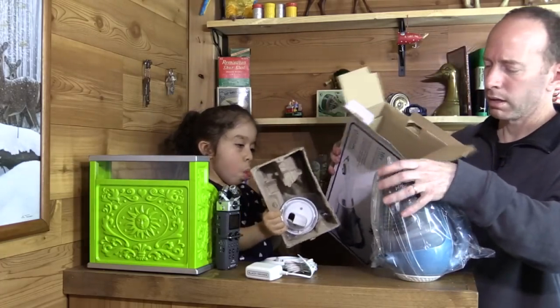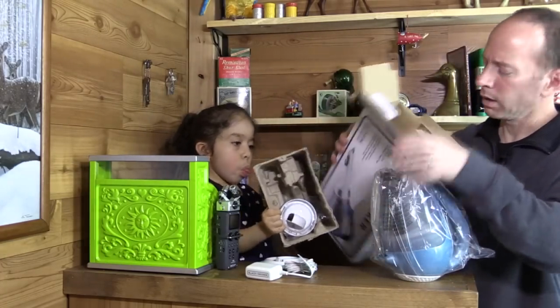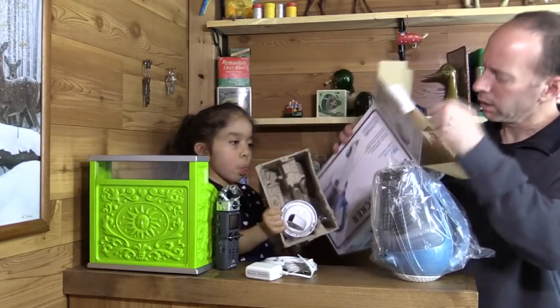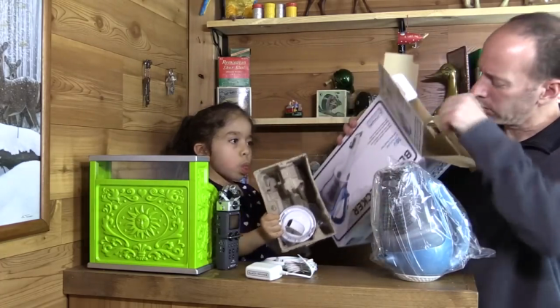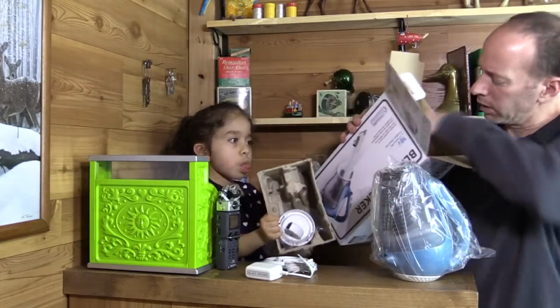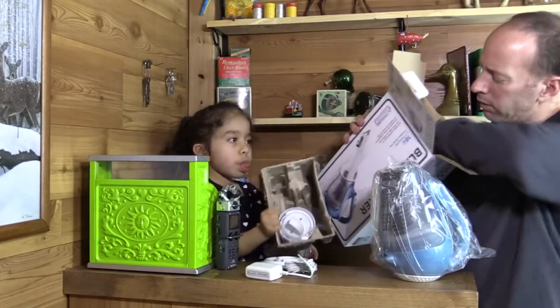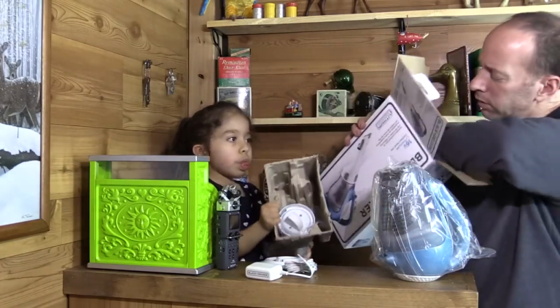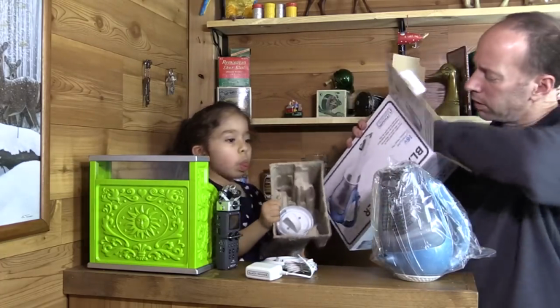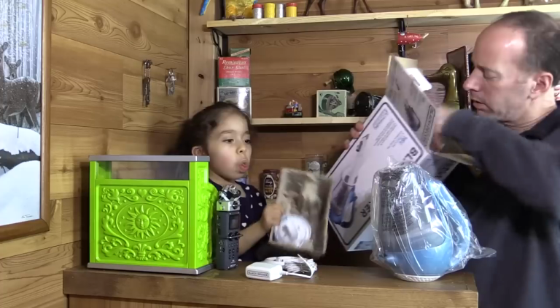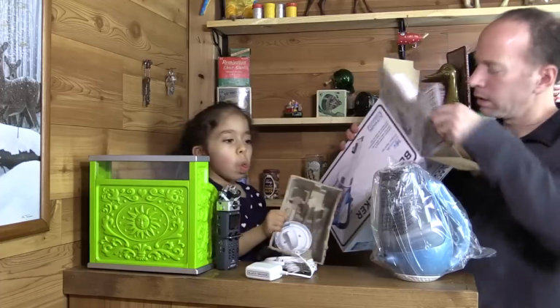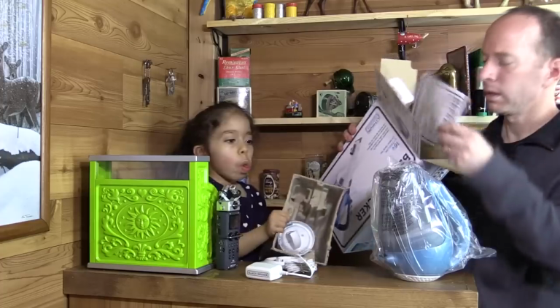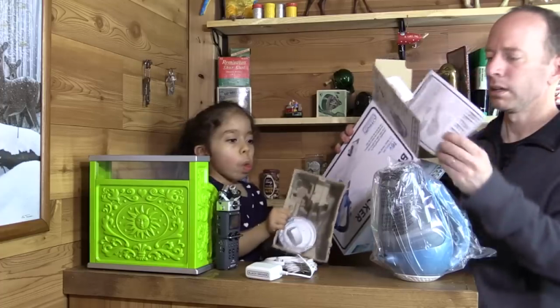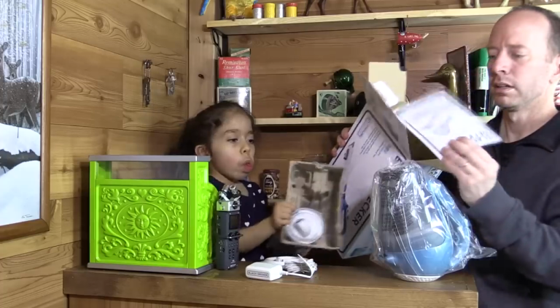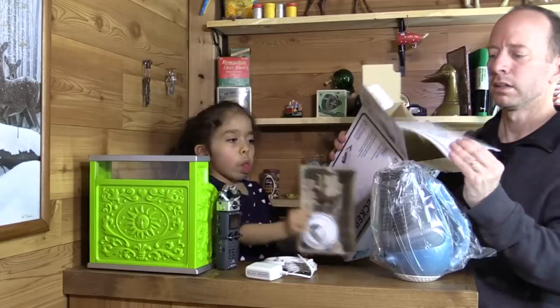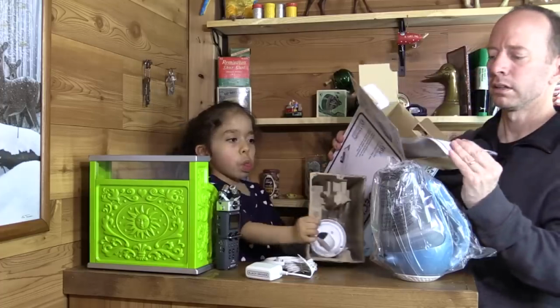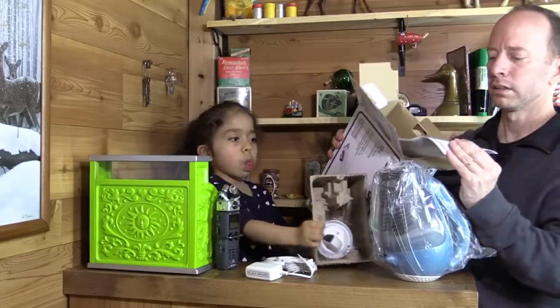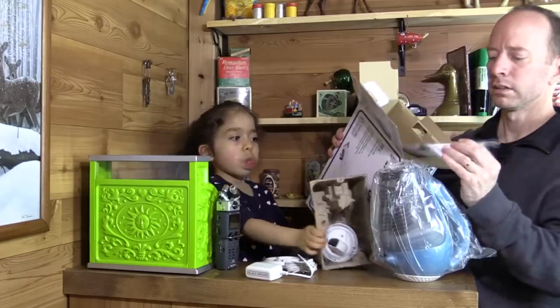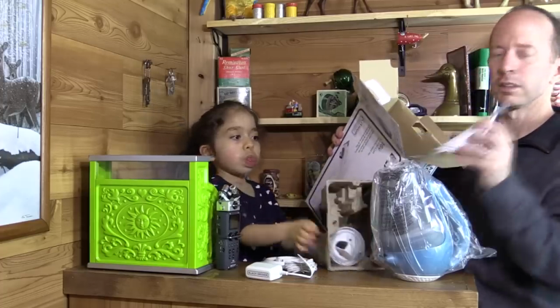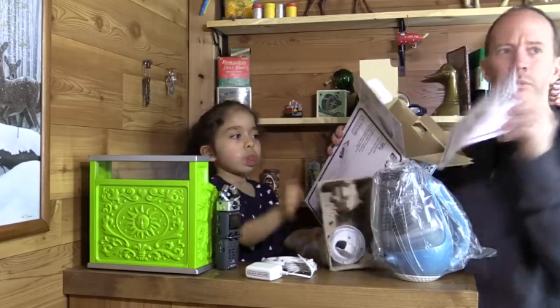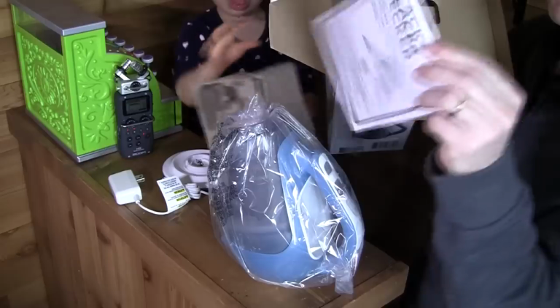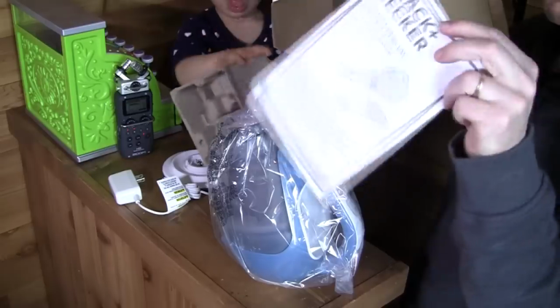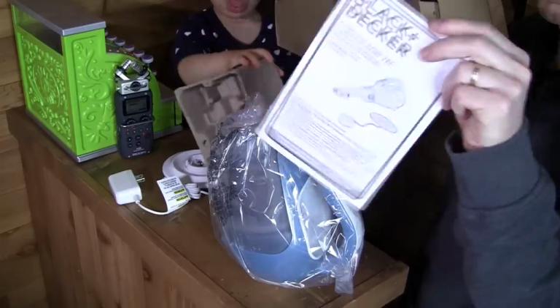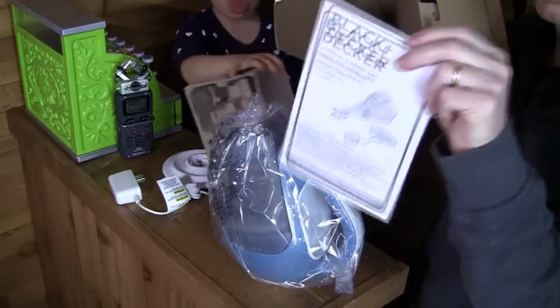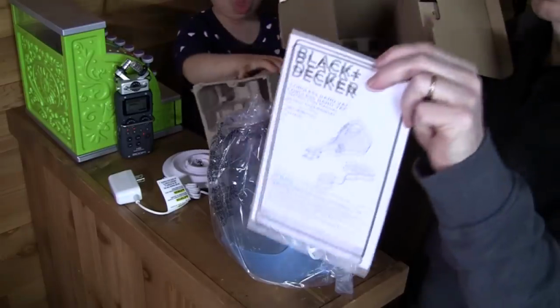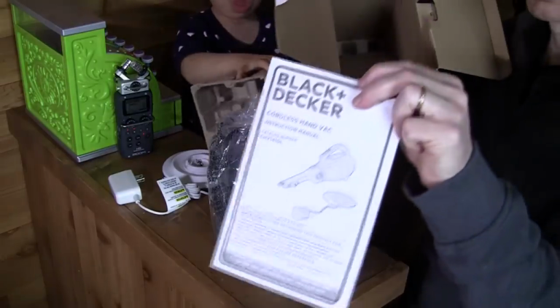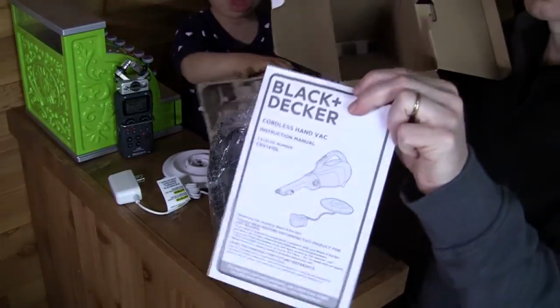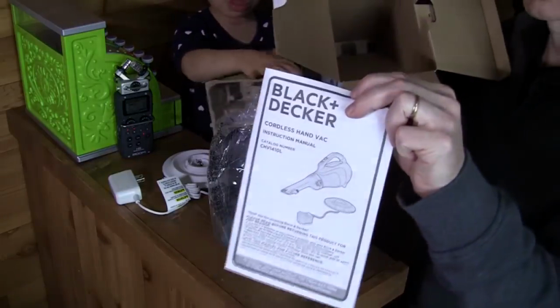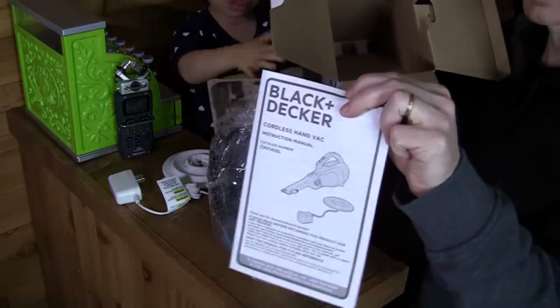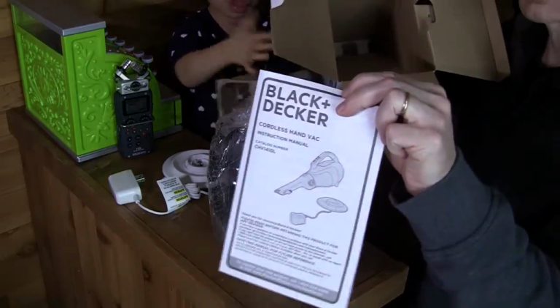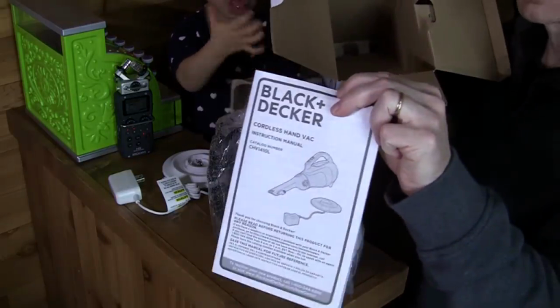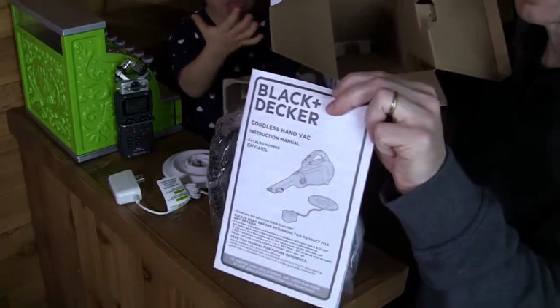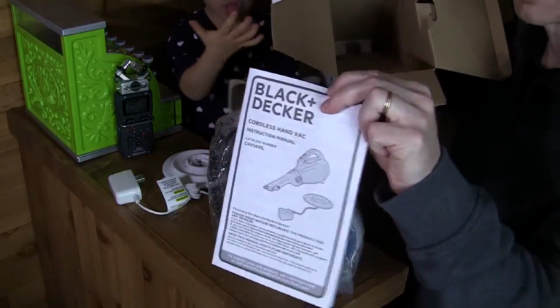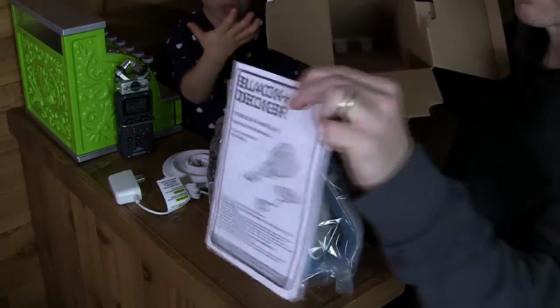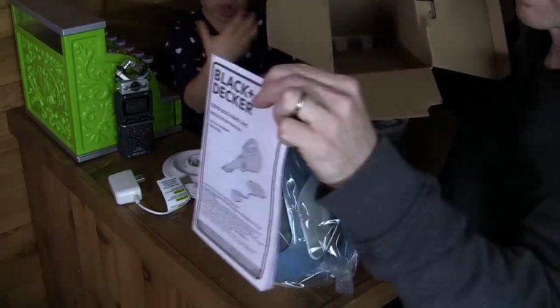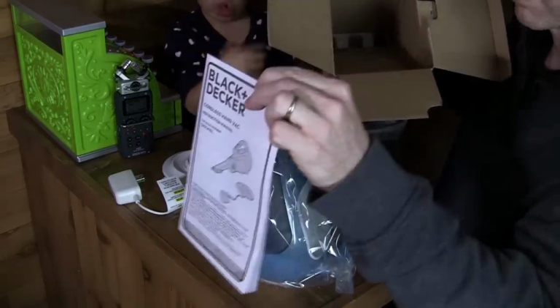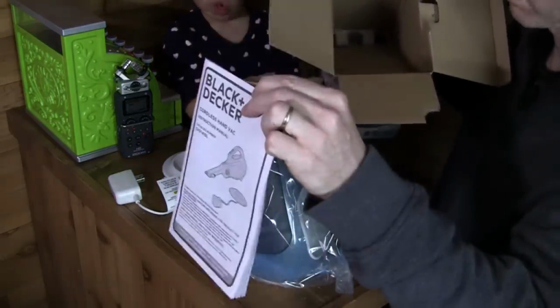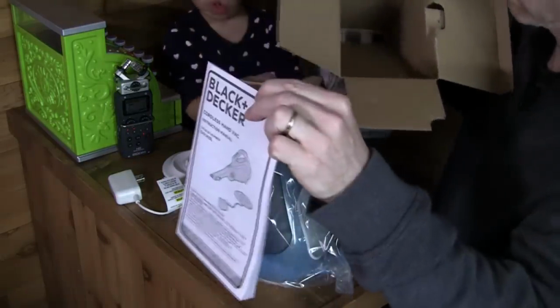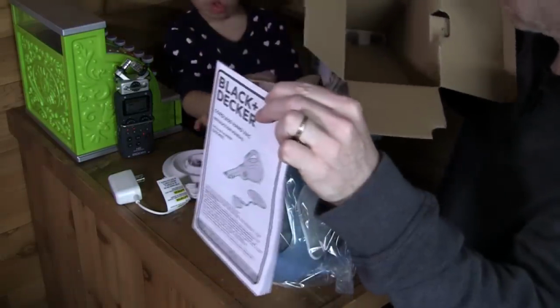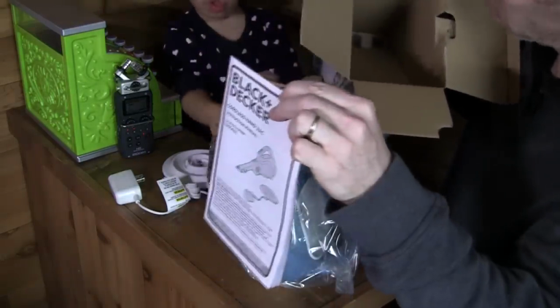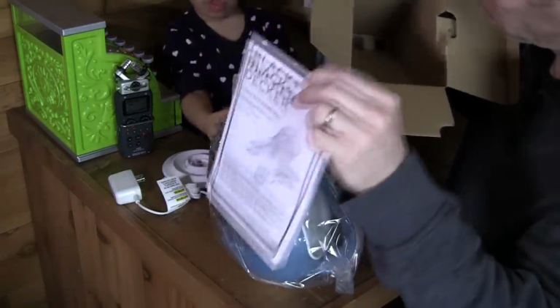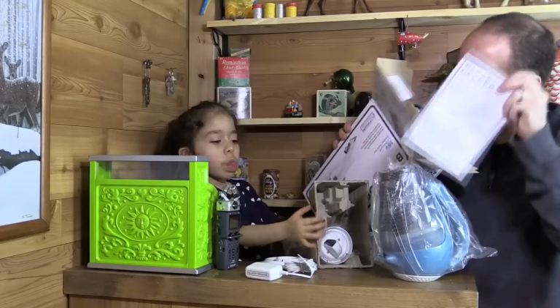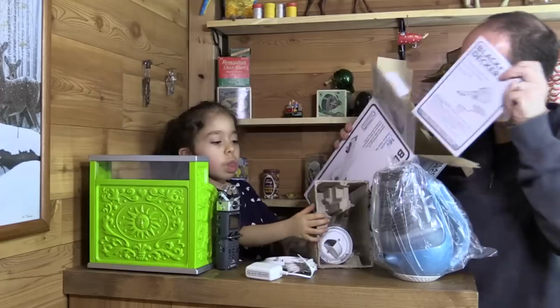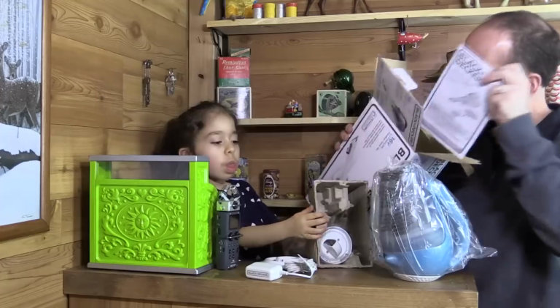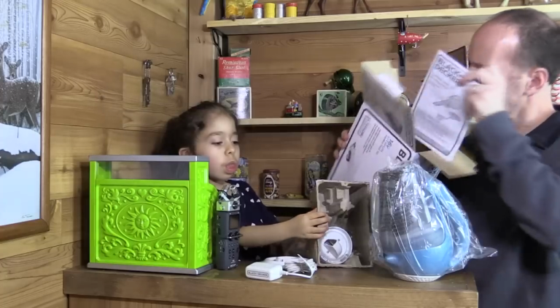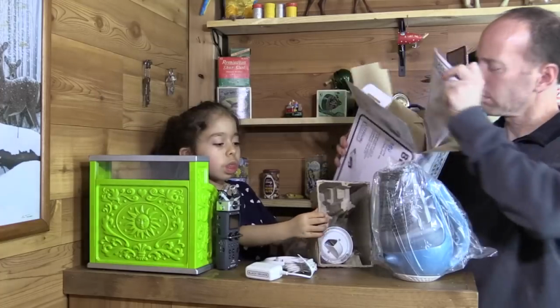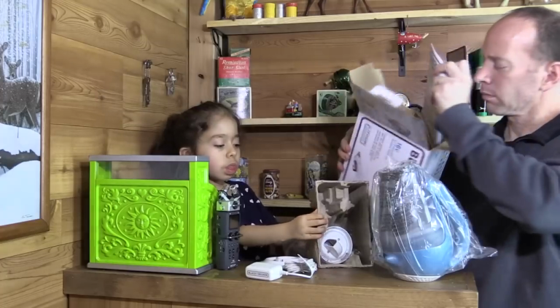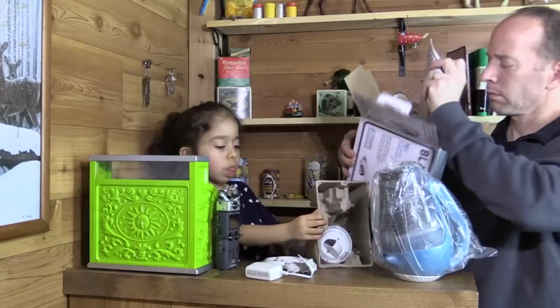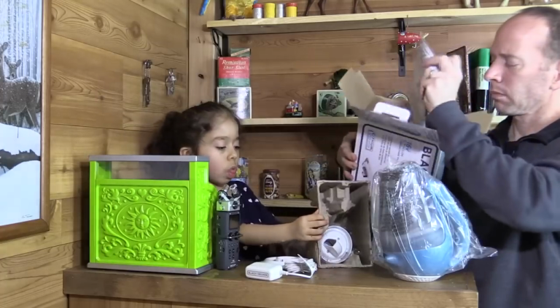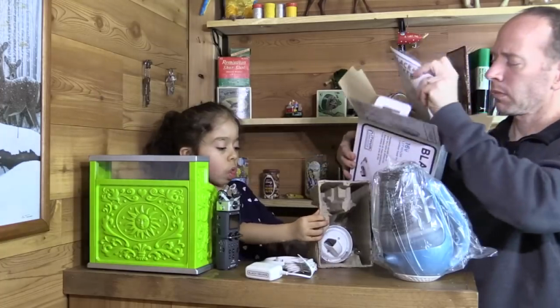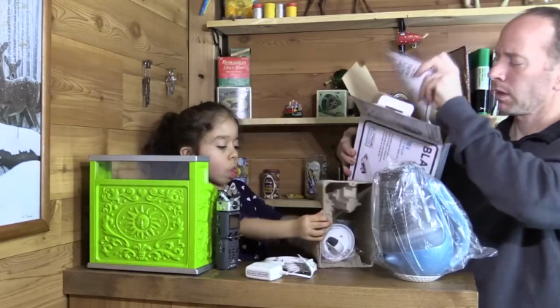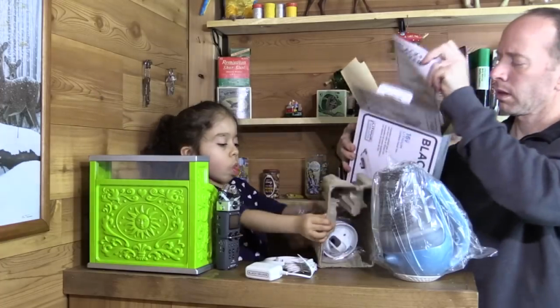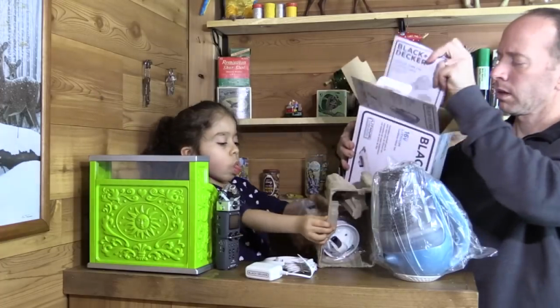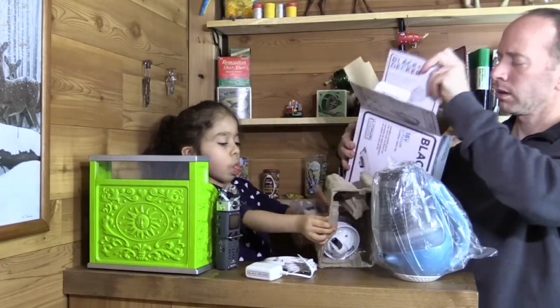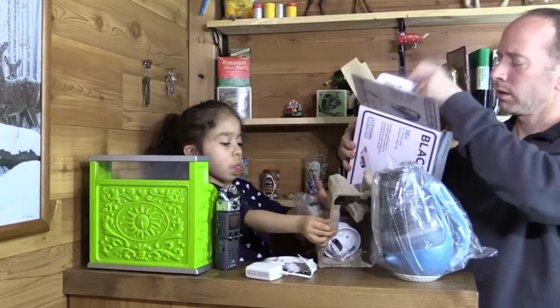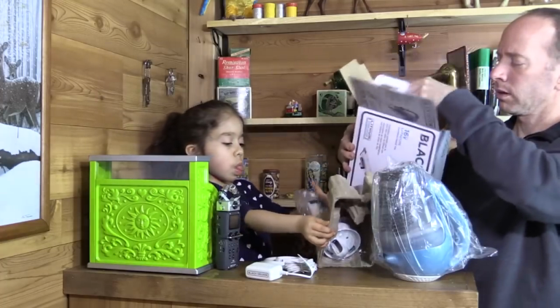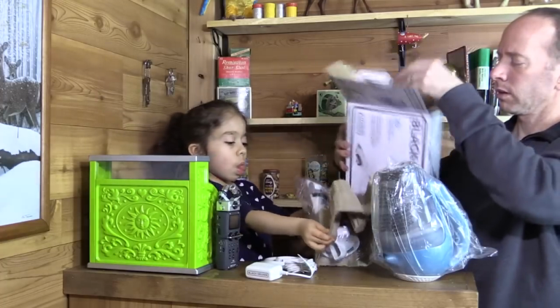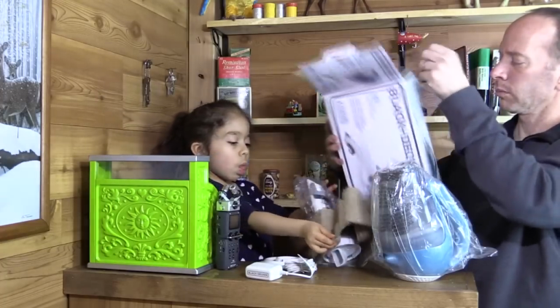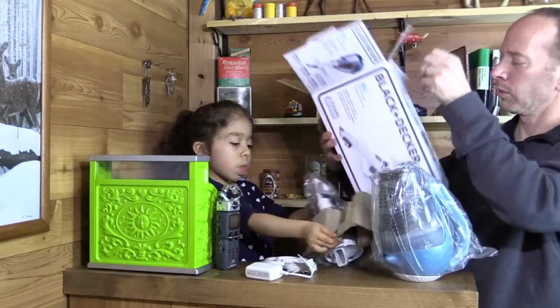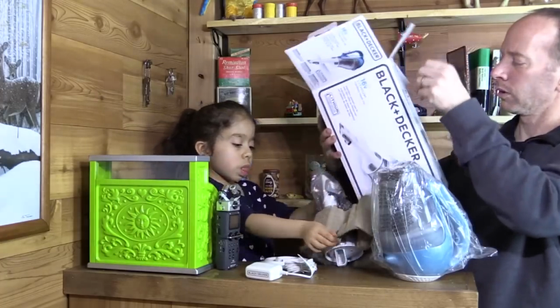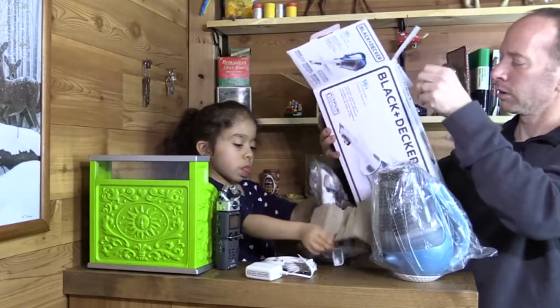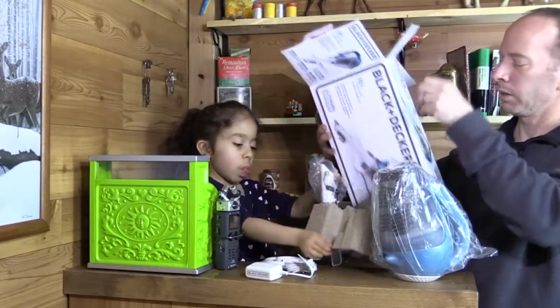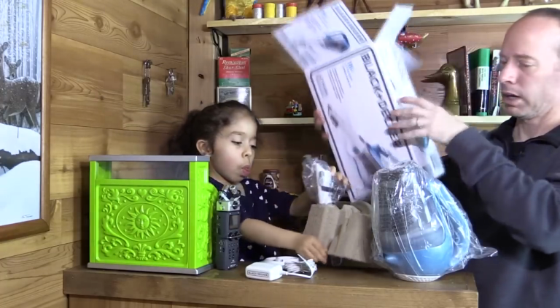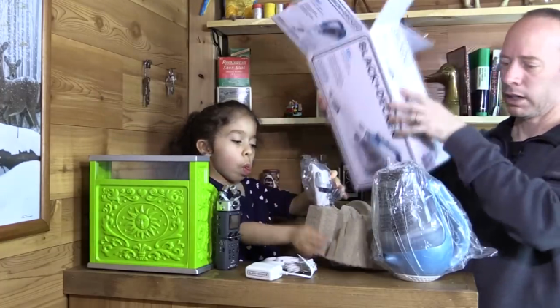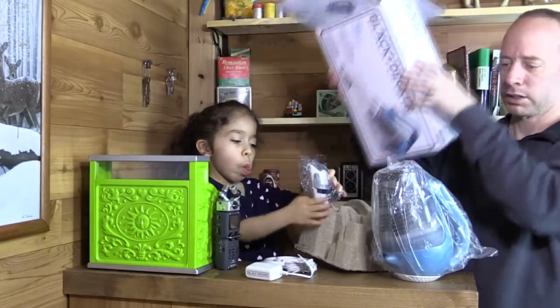We have instructions. Nothing more in the box.